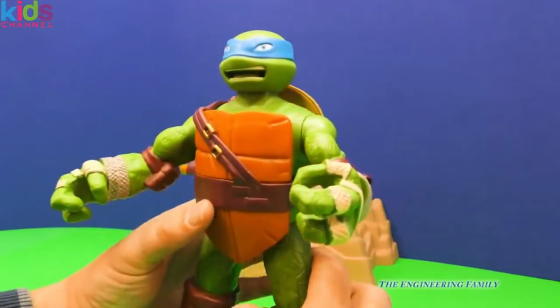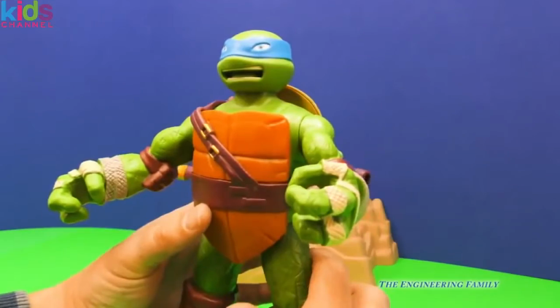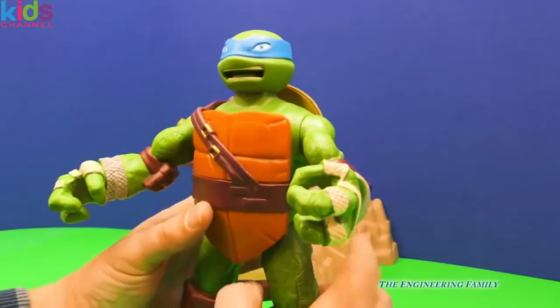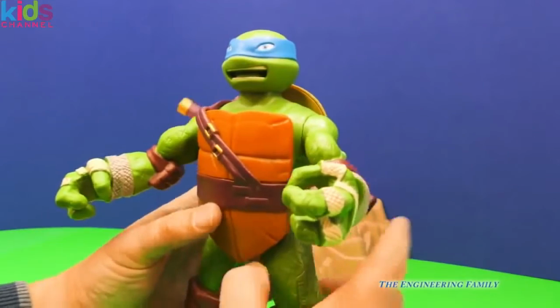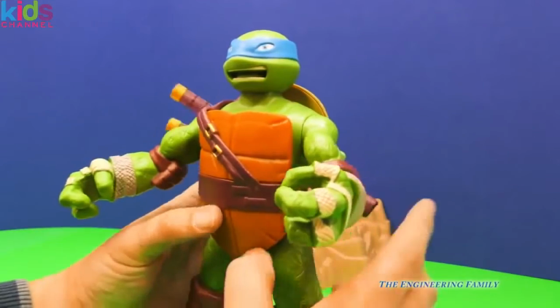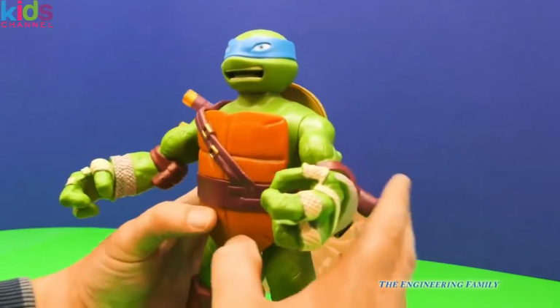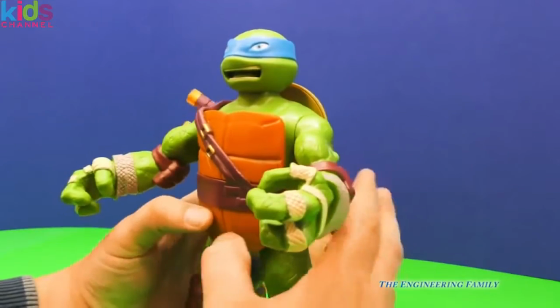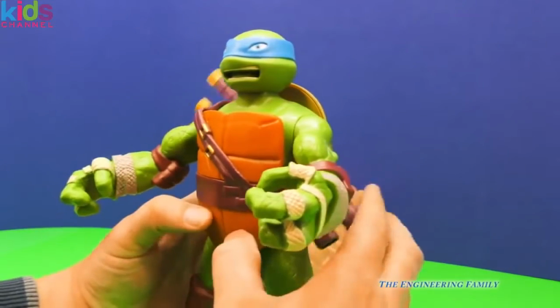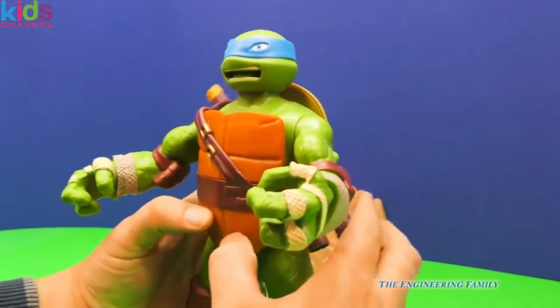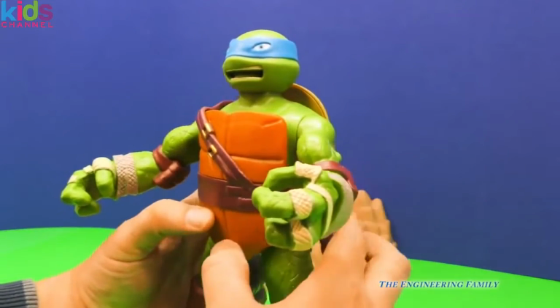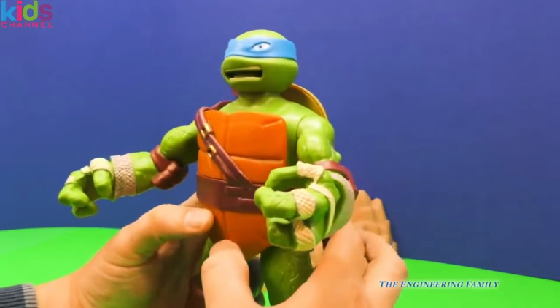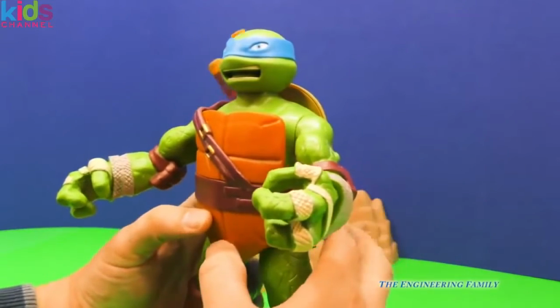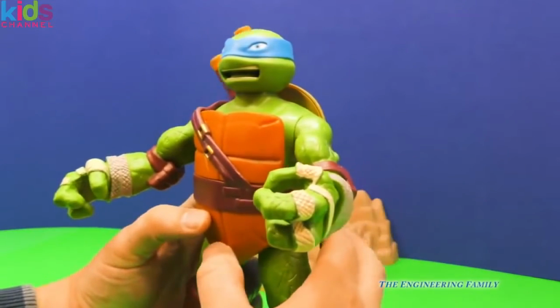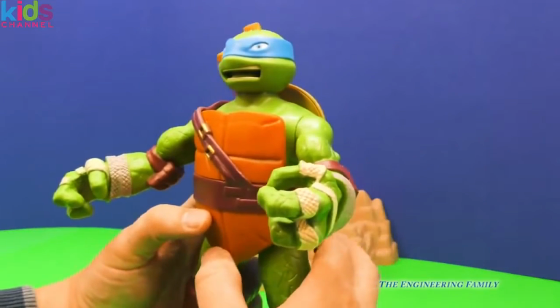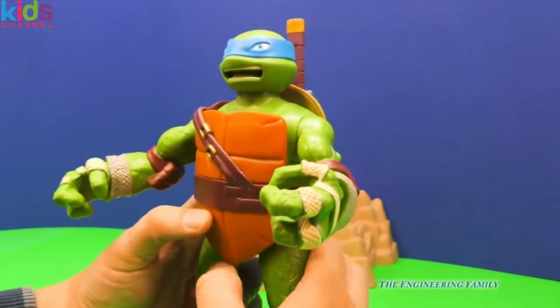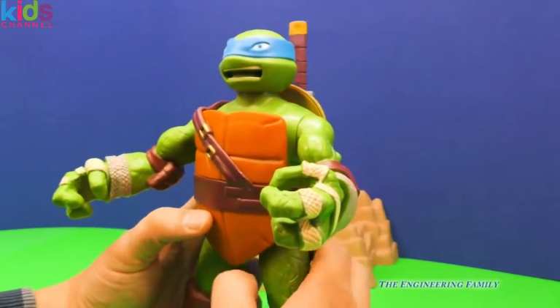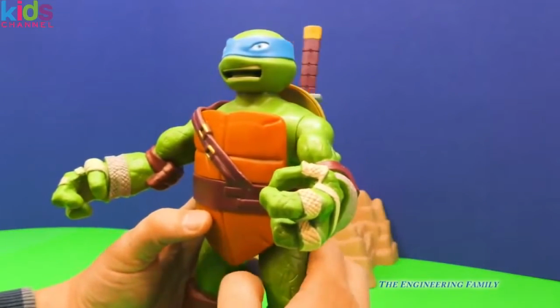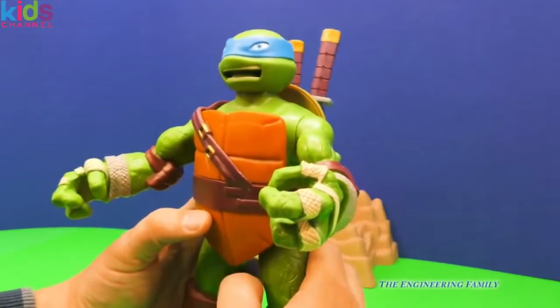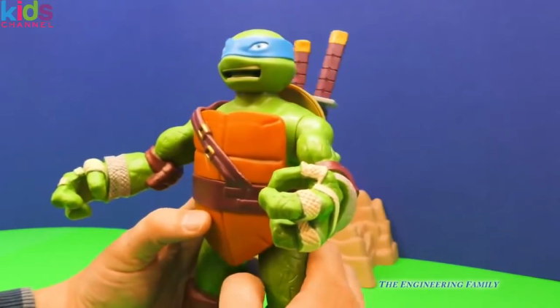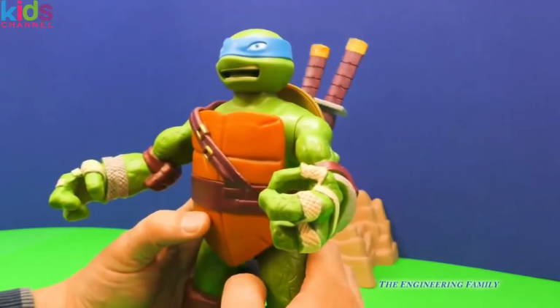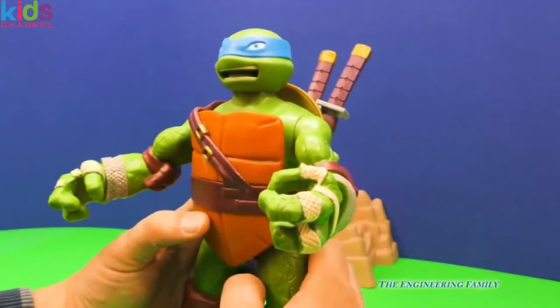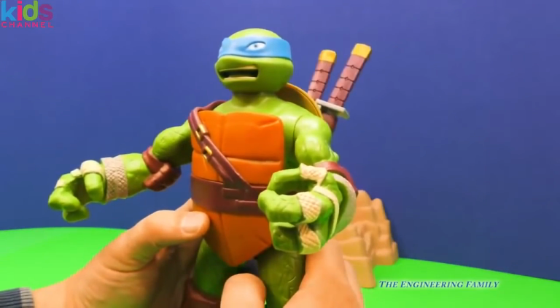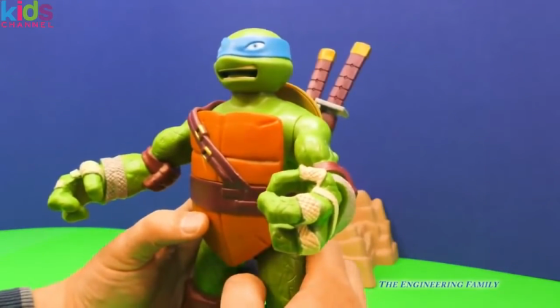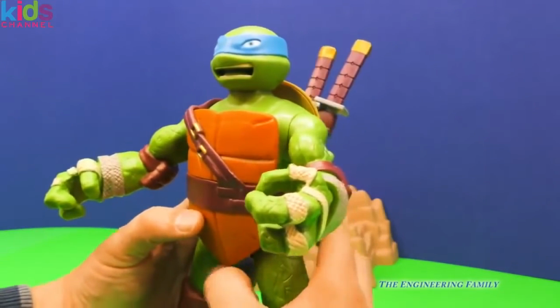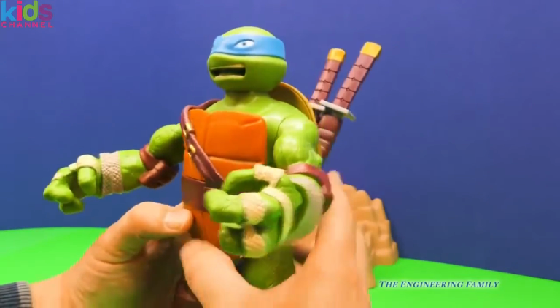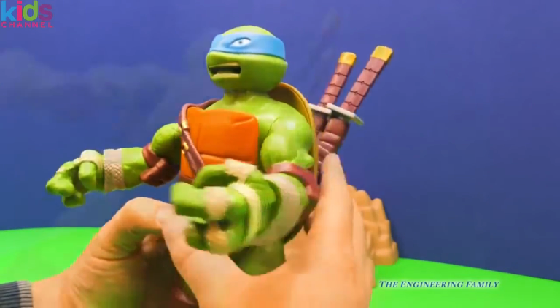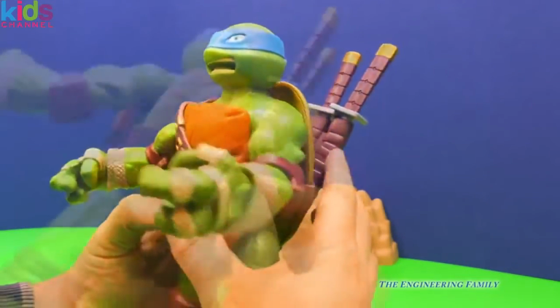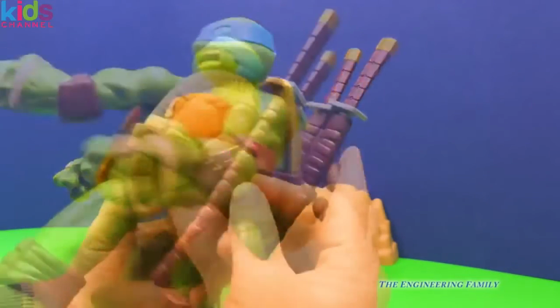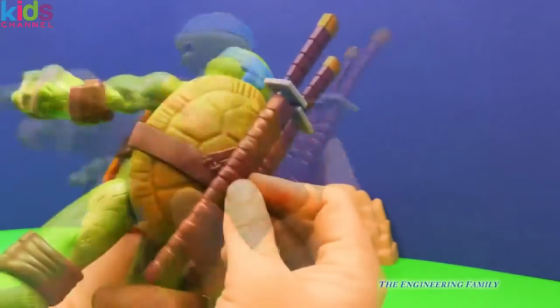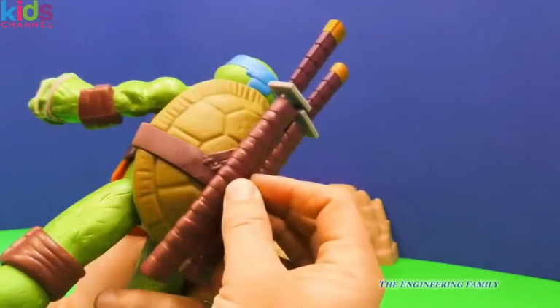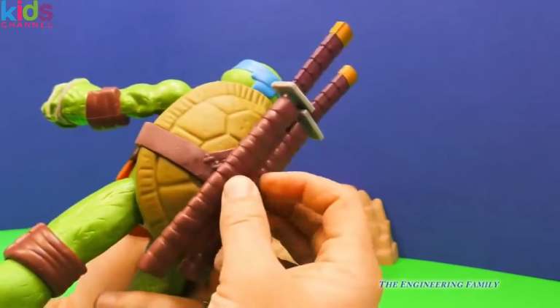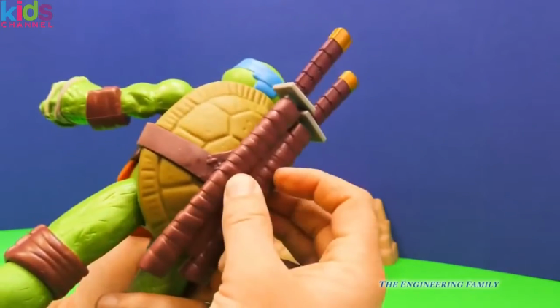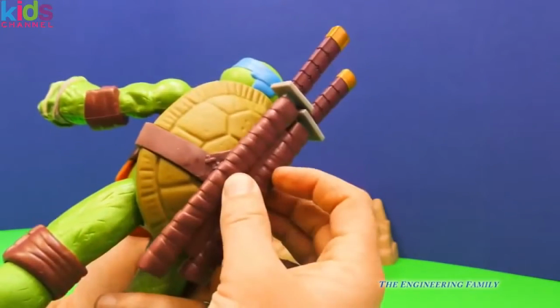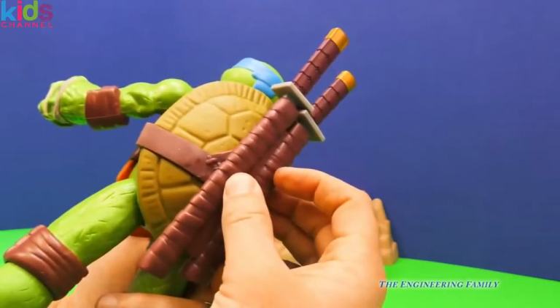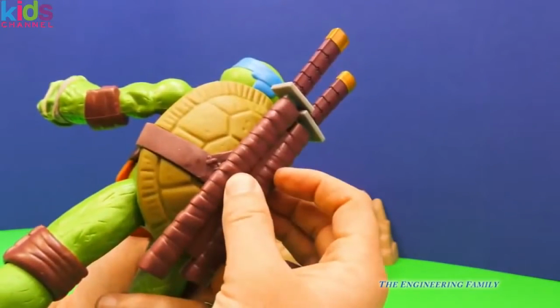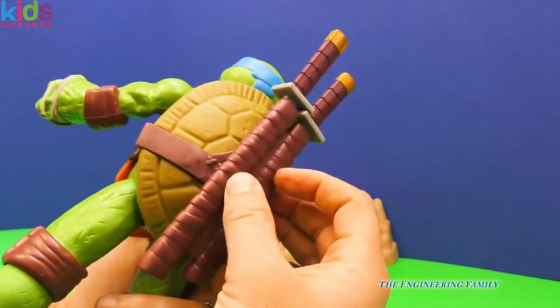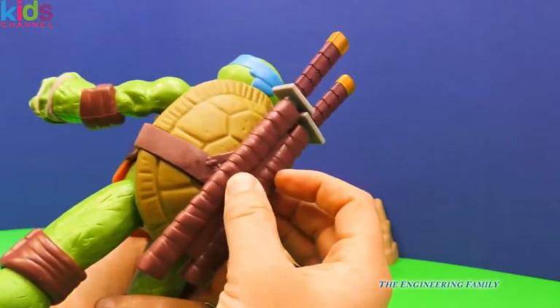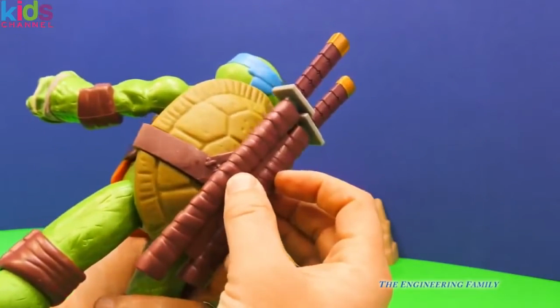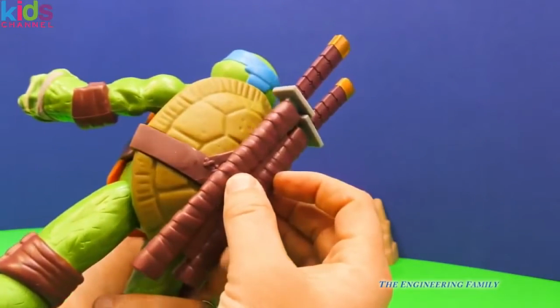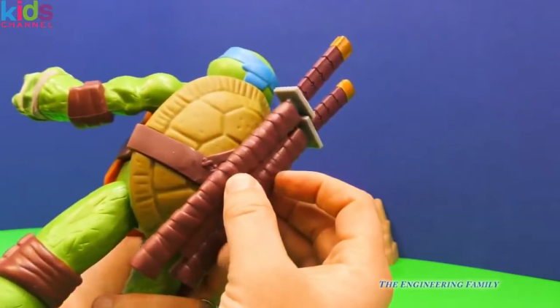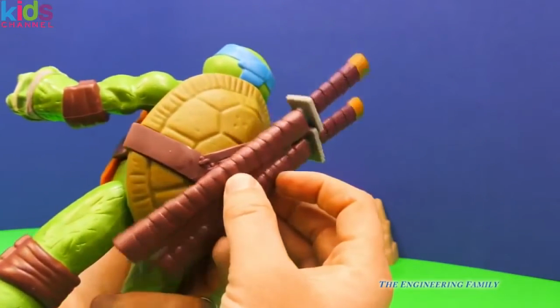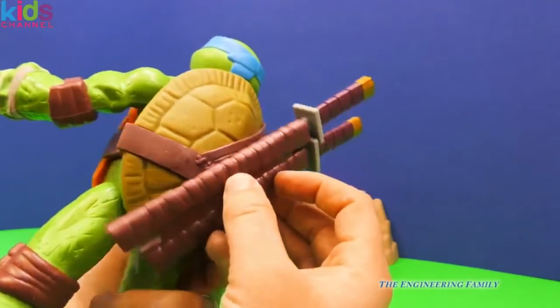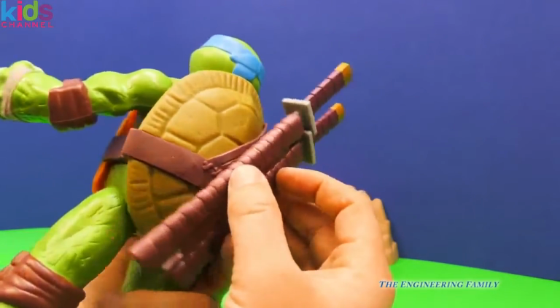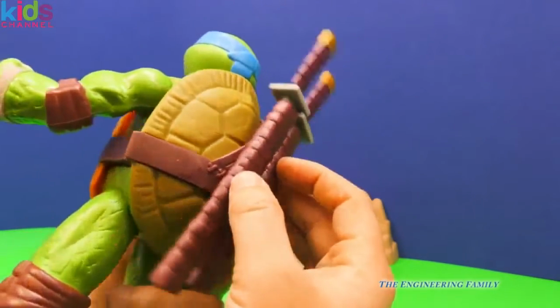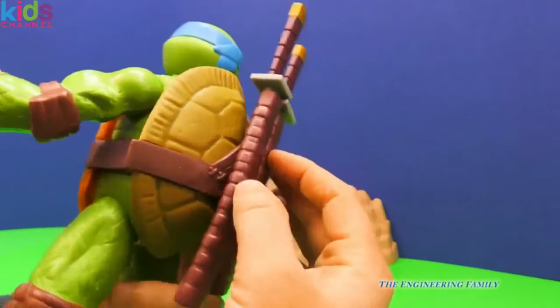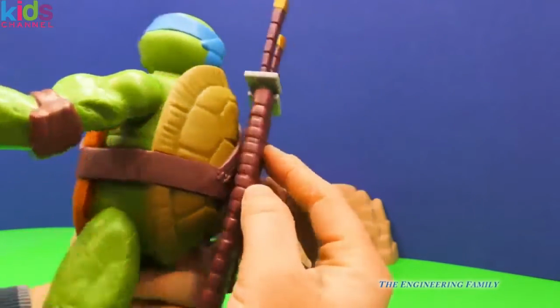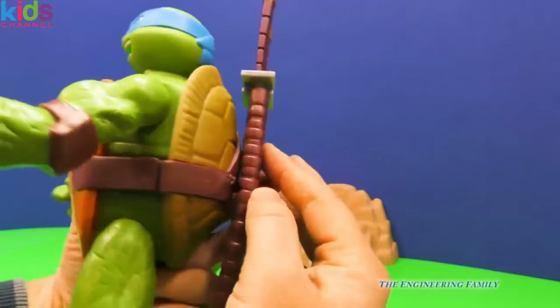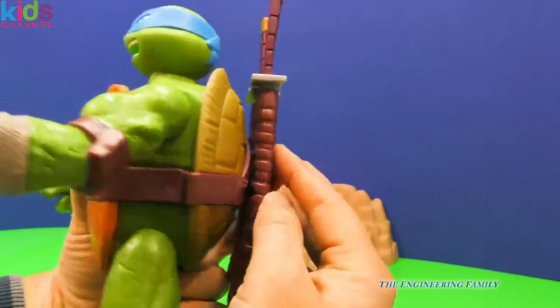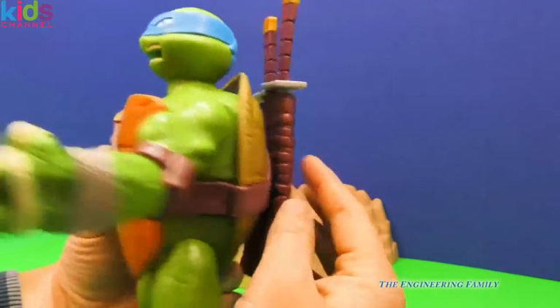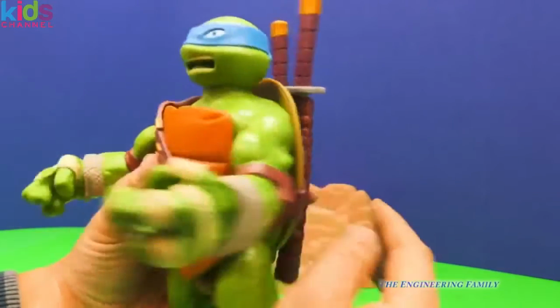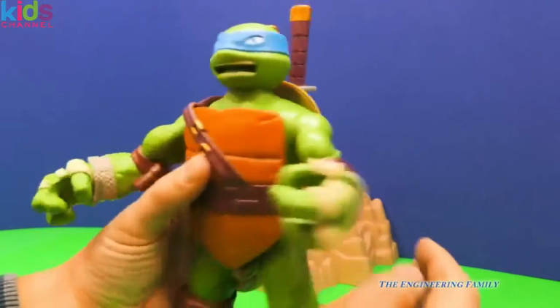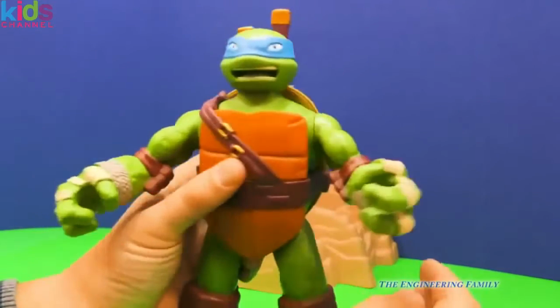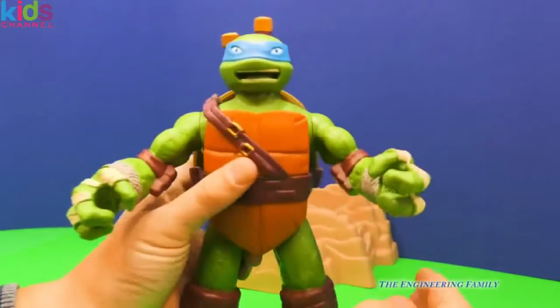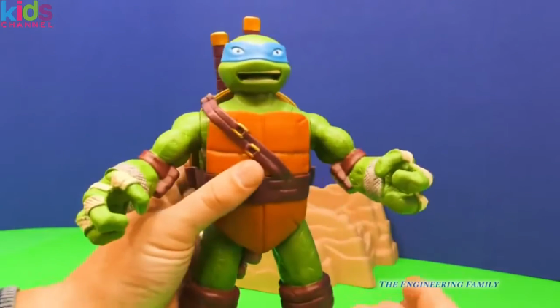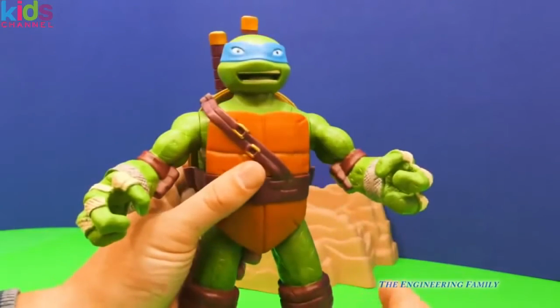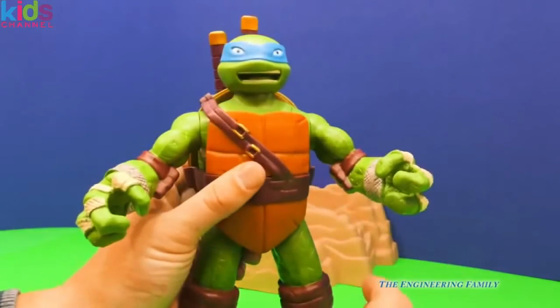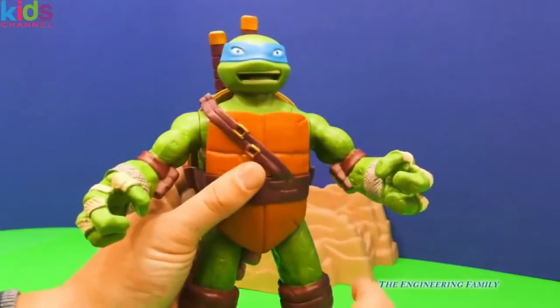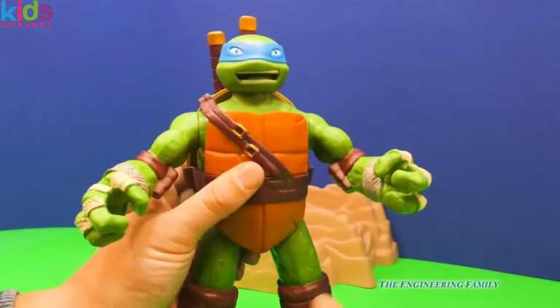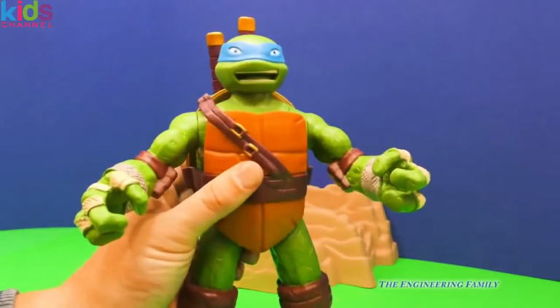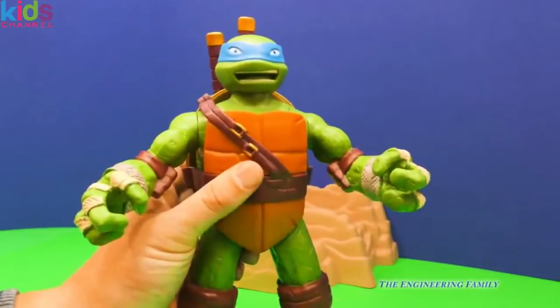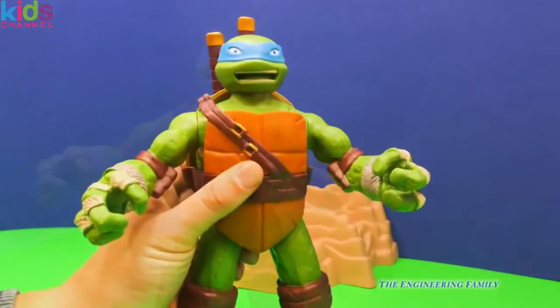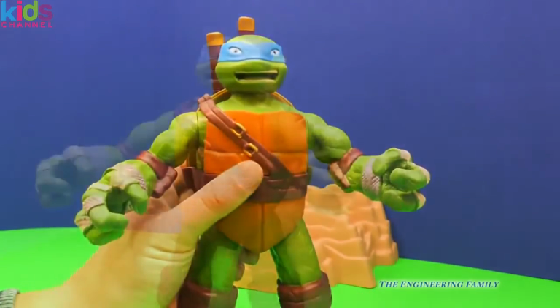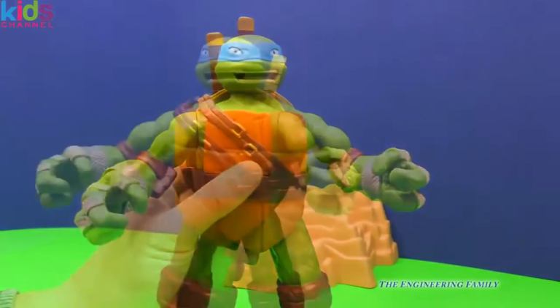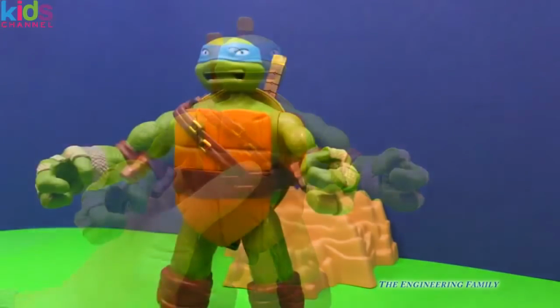So he can put his swords away and go about his business, maybe looking for pizza and other cool things. Of course, it fits right here on his back. Pretty neat stuff.